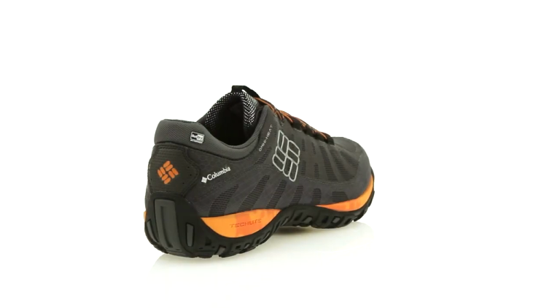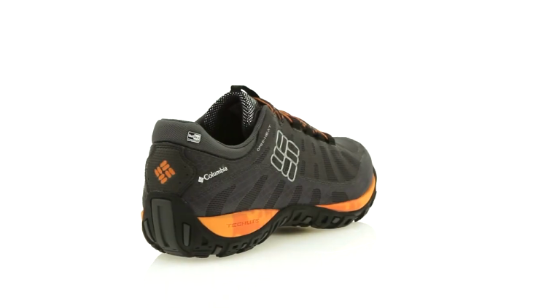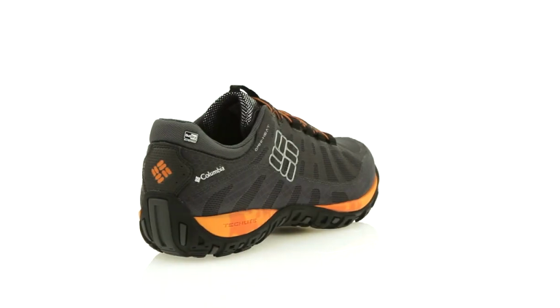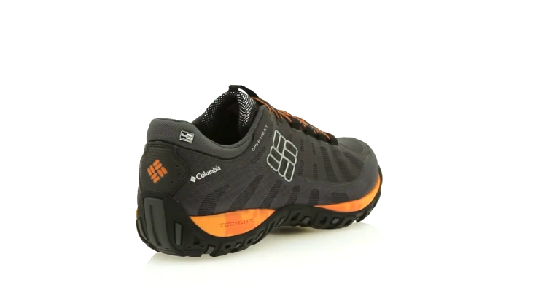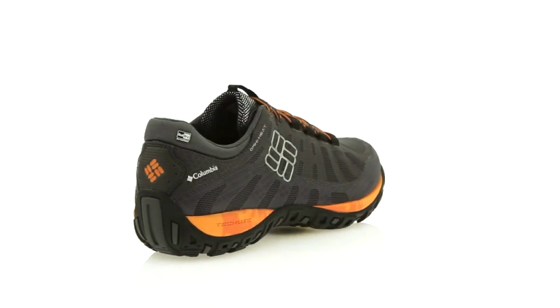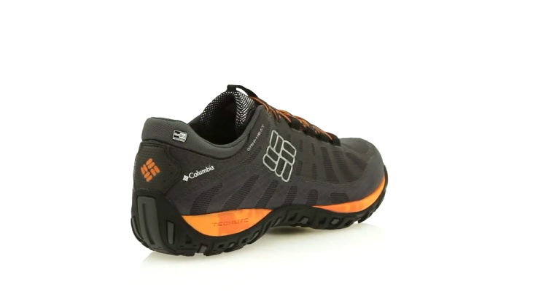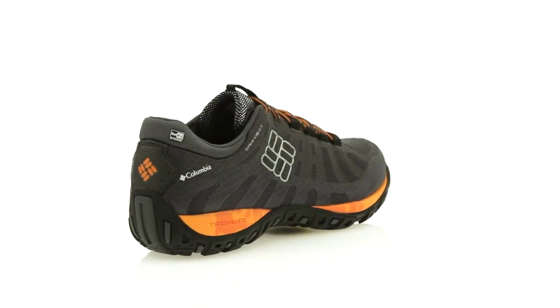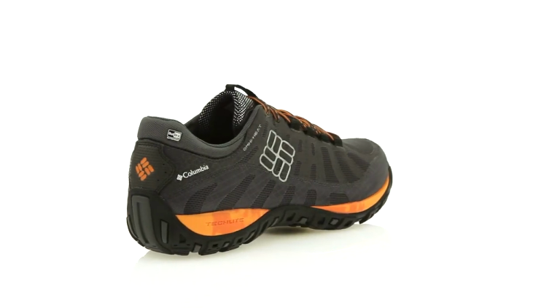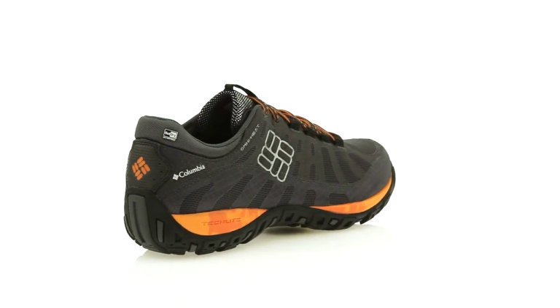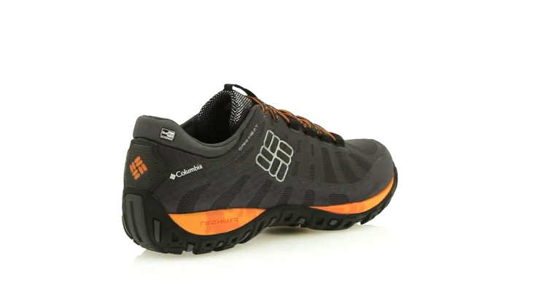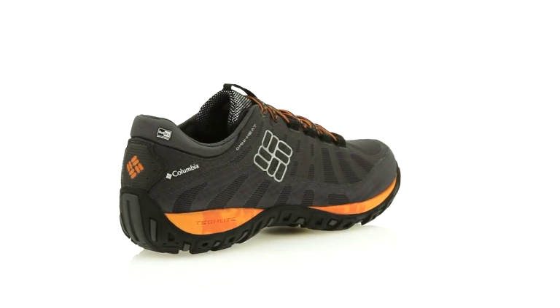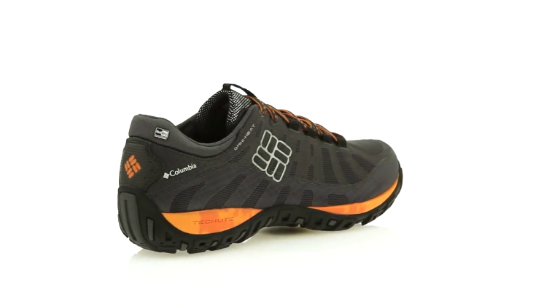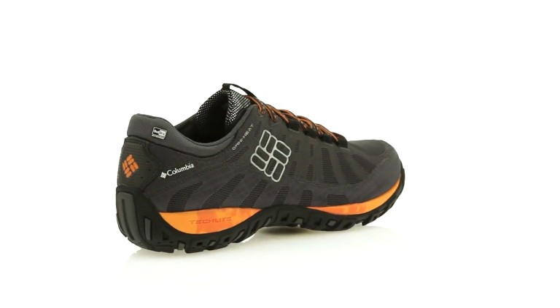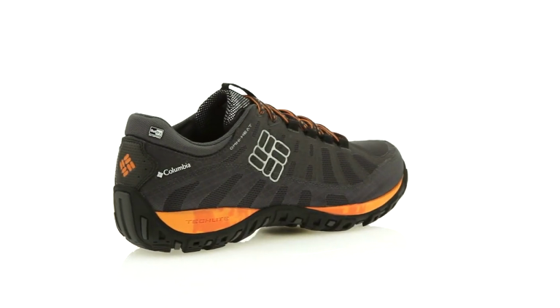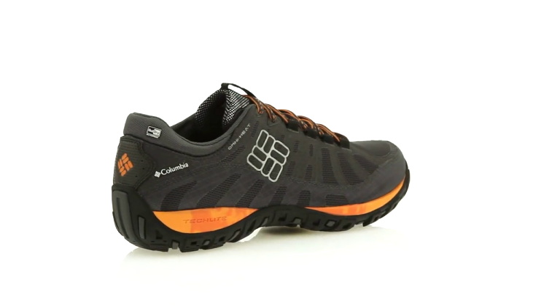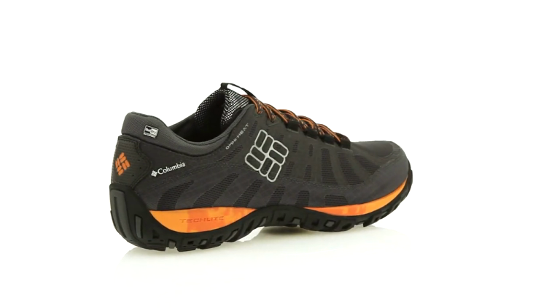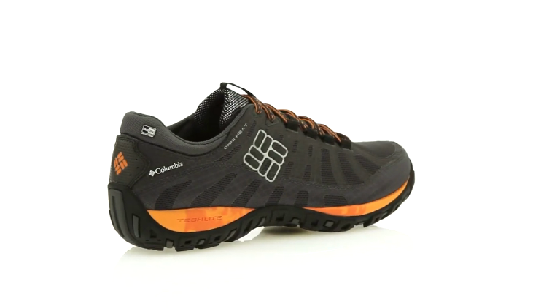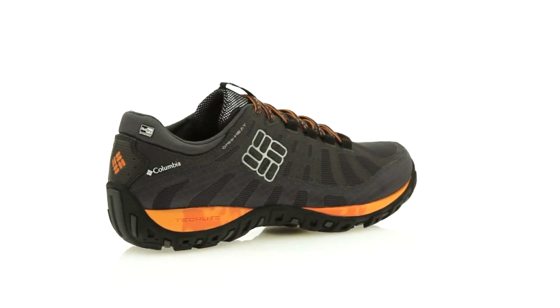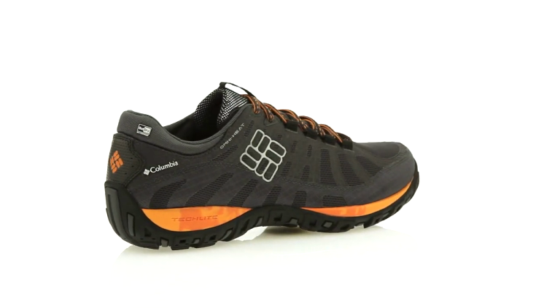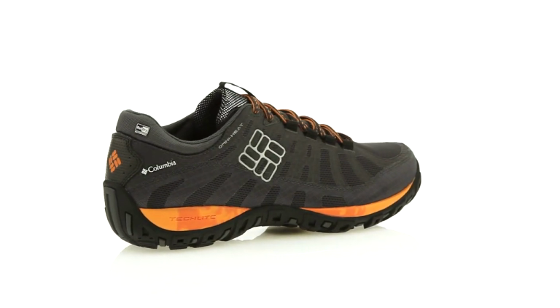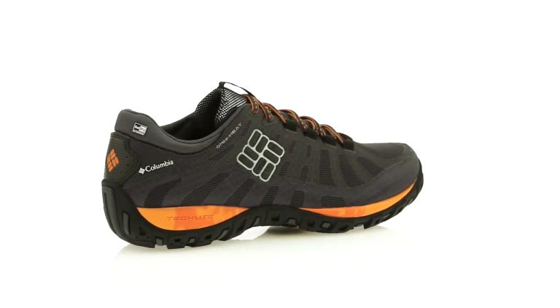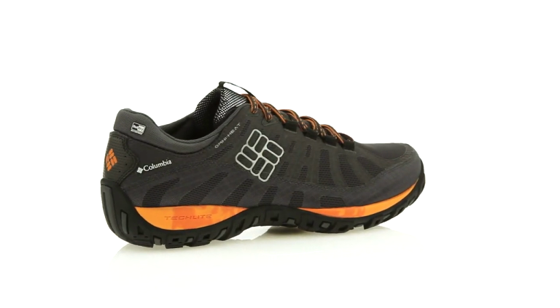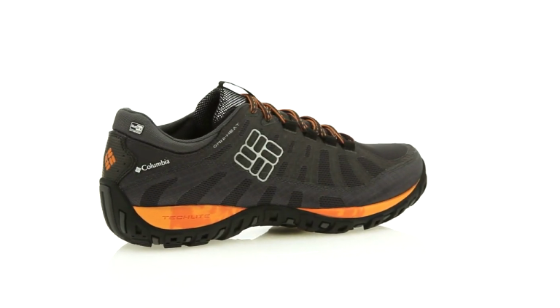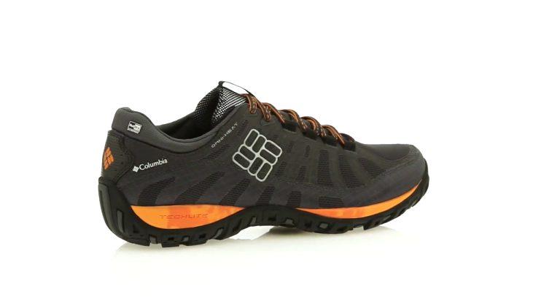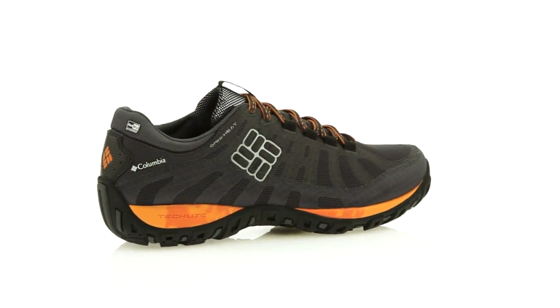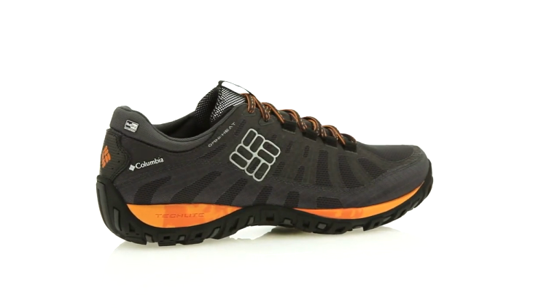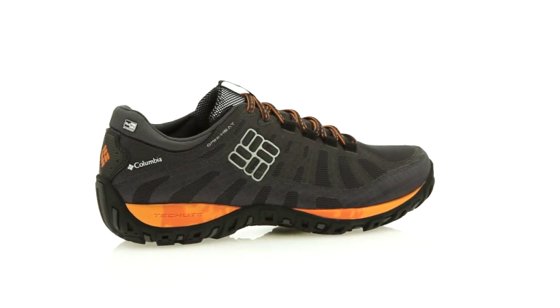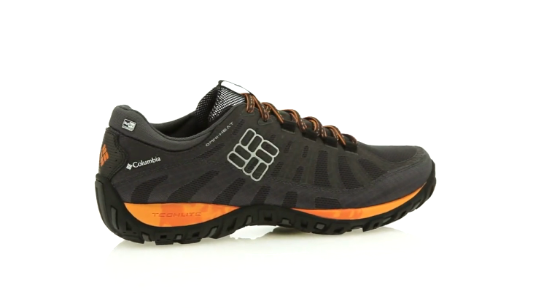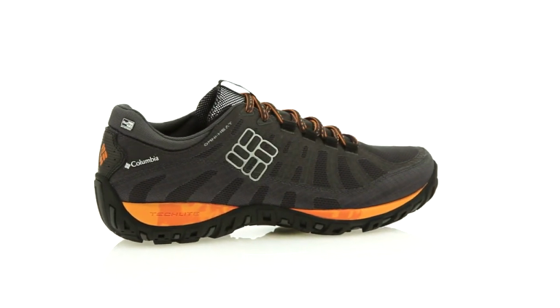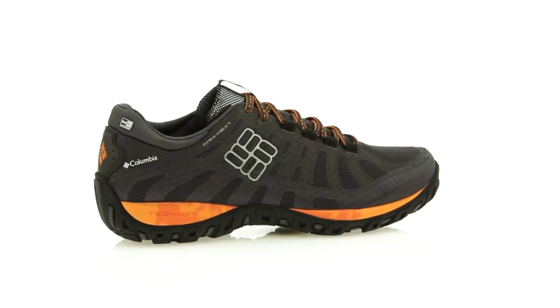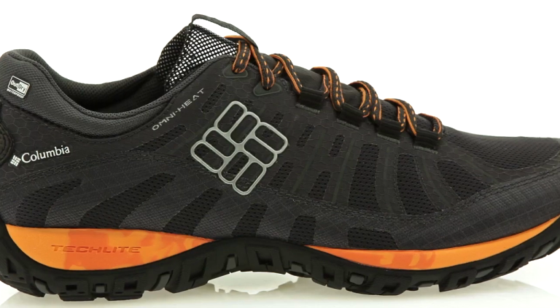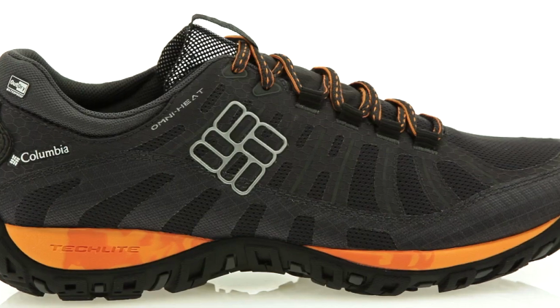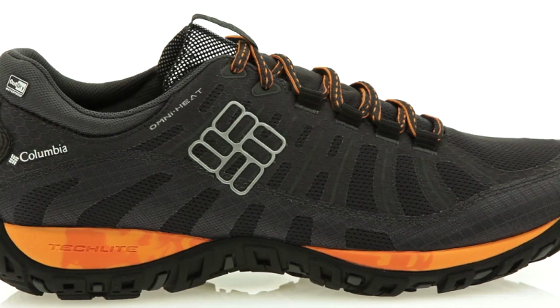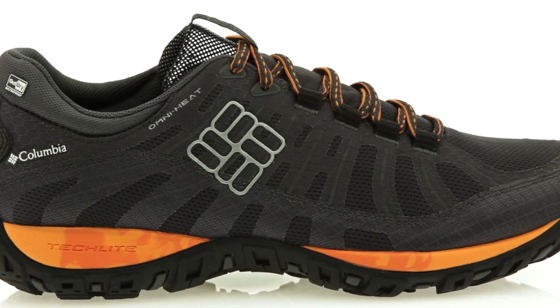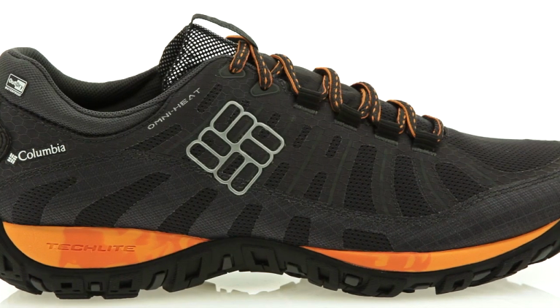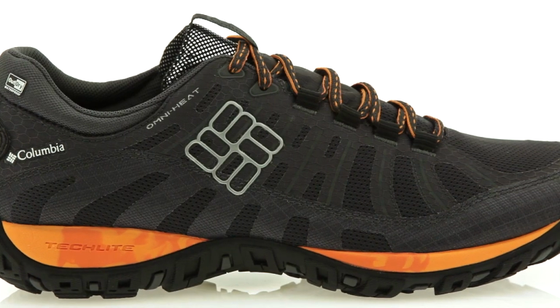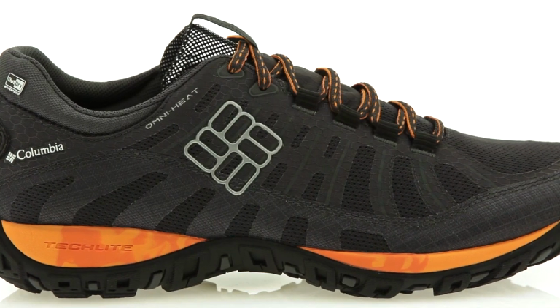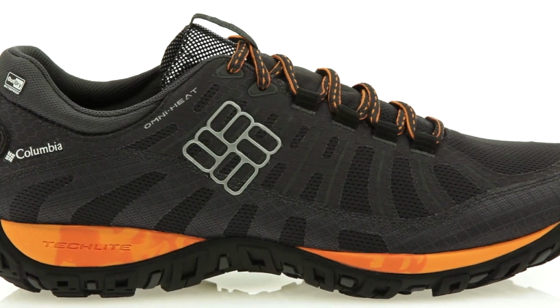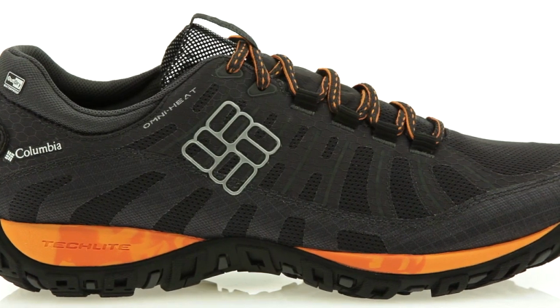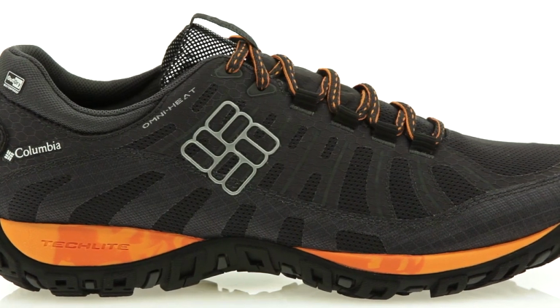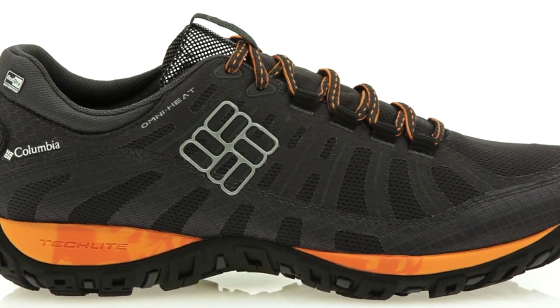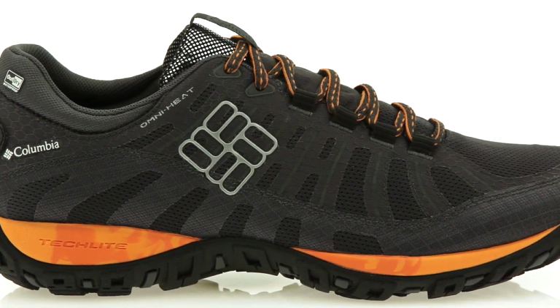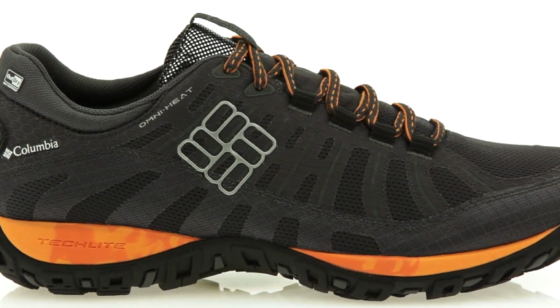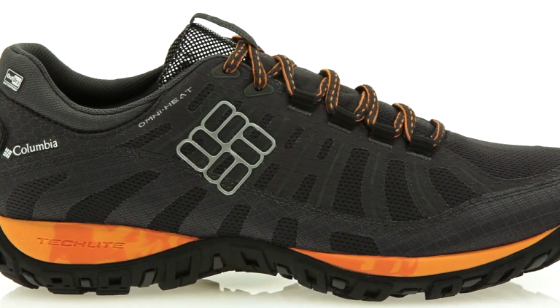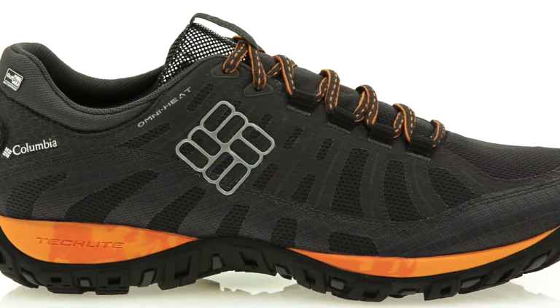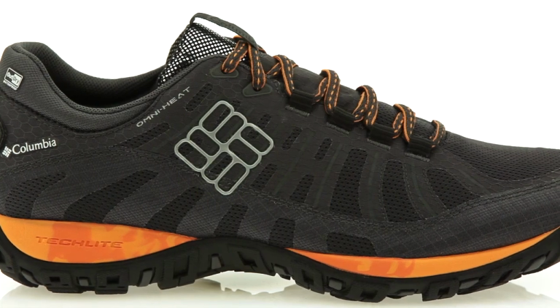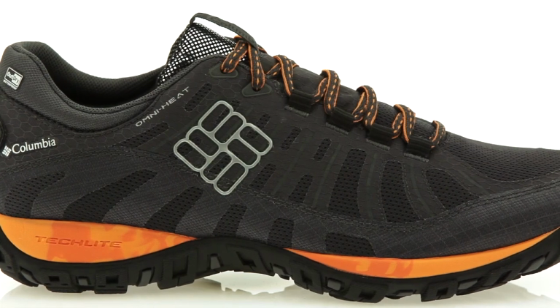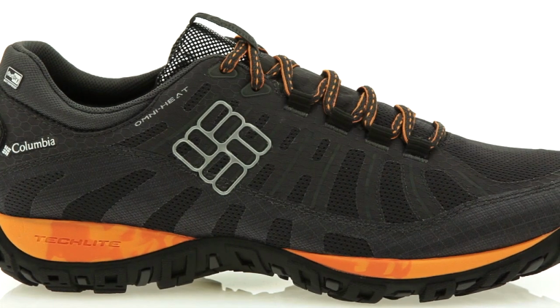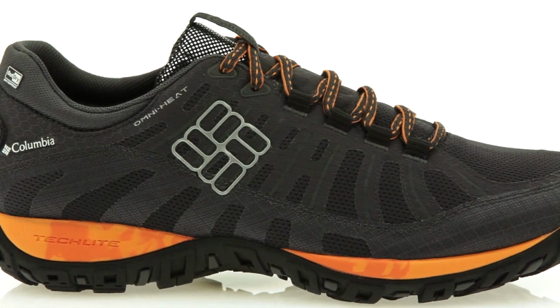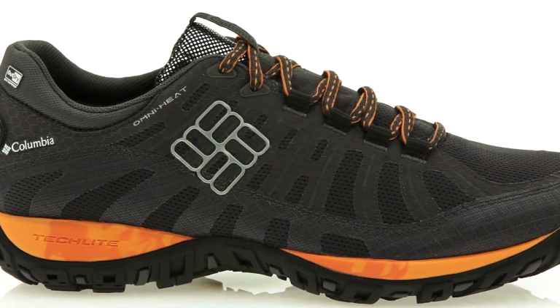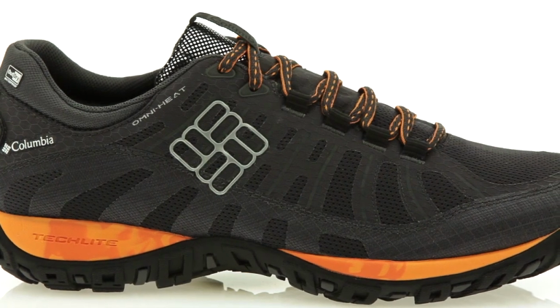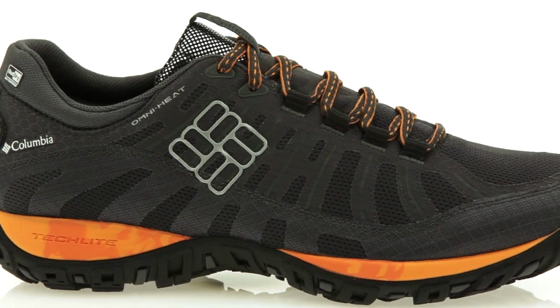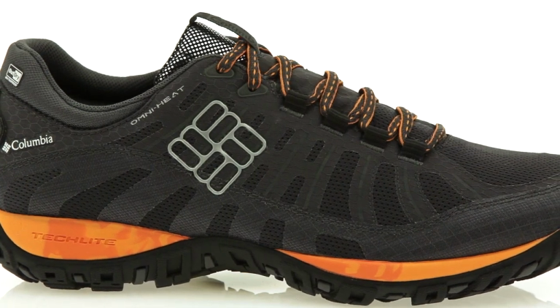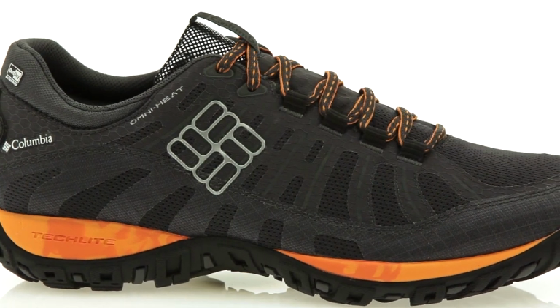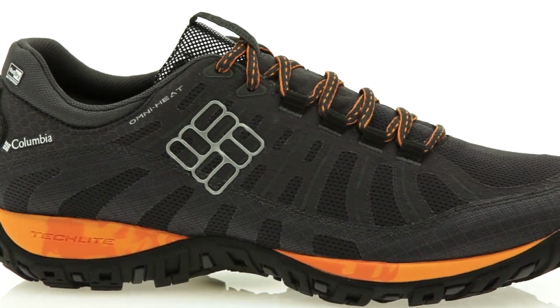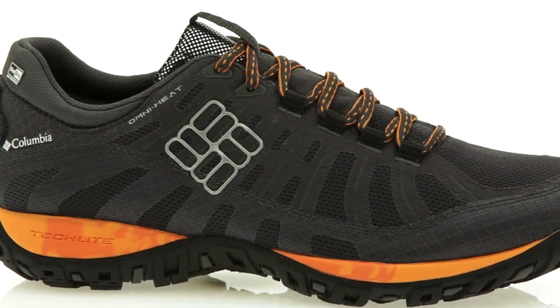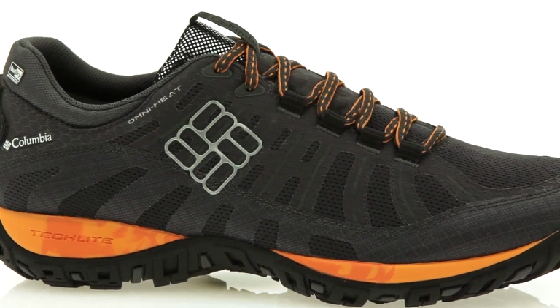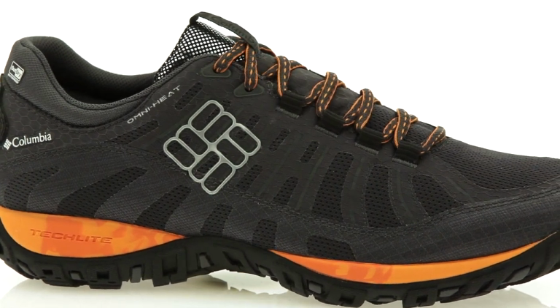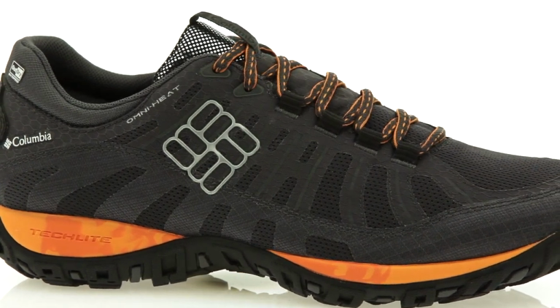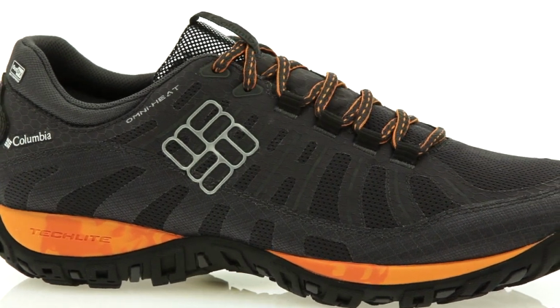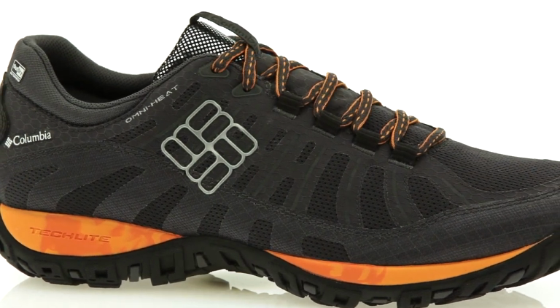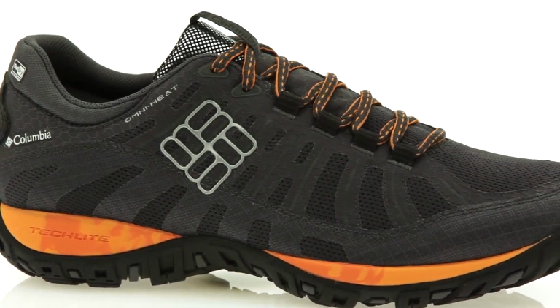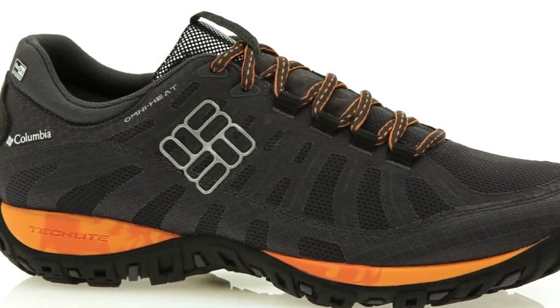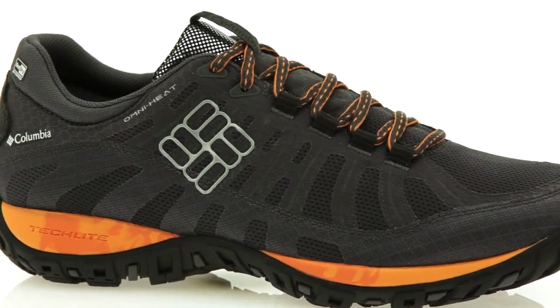Take on the trail with this lightweight multi-sport shoe. This Peak Freak is infused with world-class technologies to keep you going.